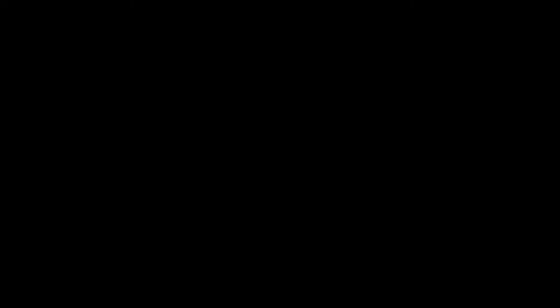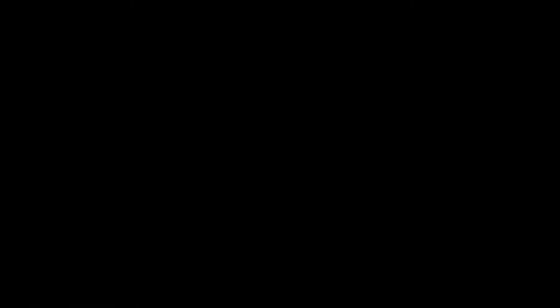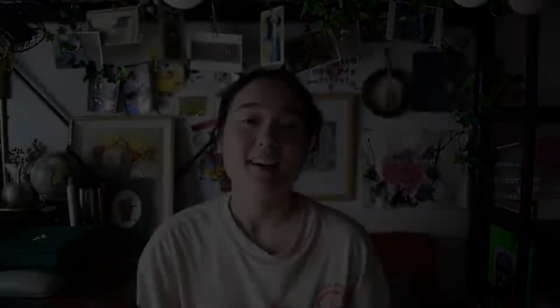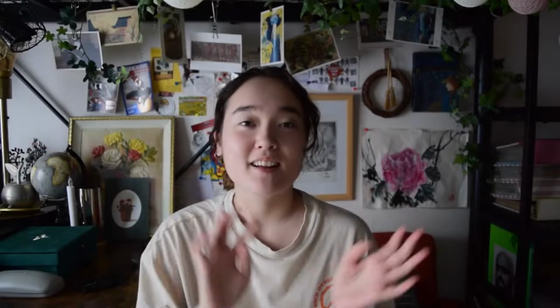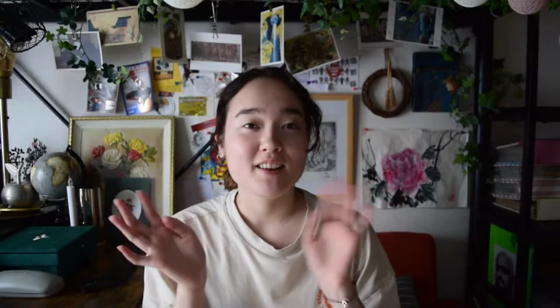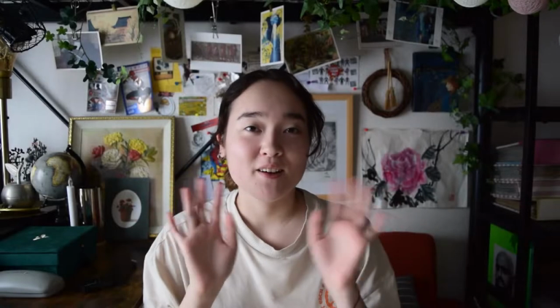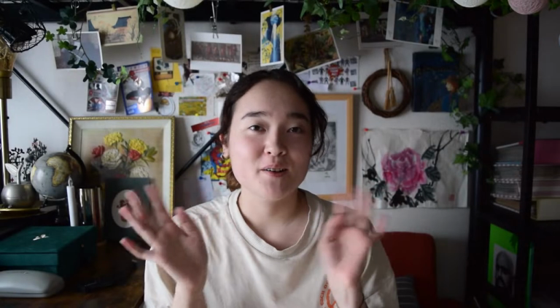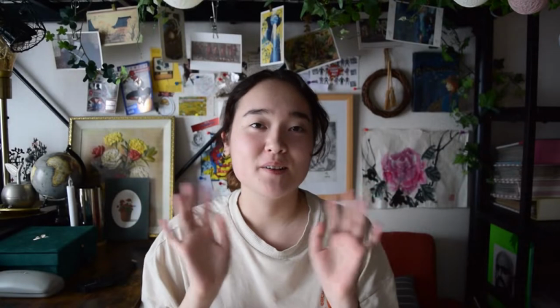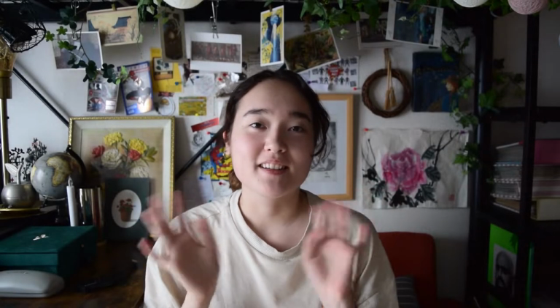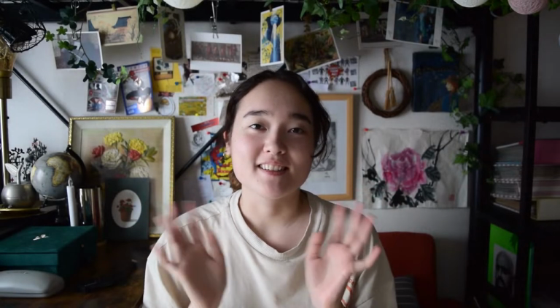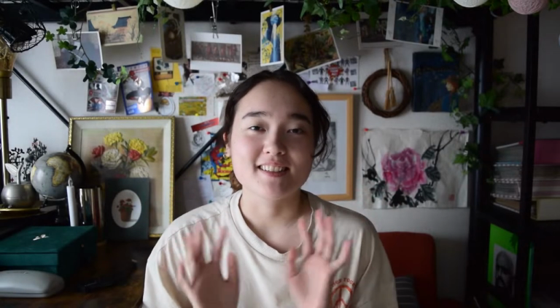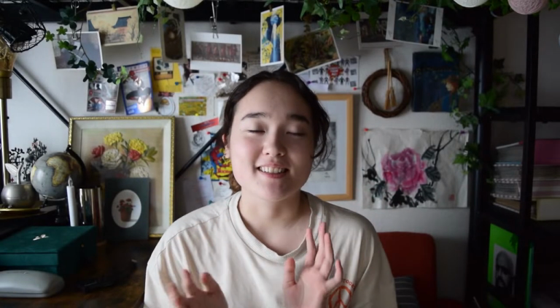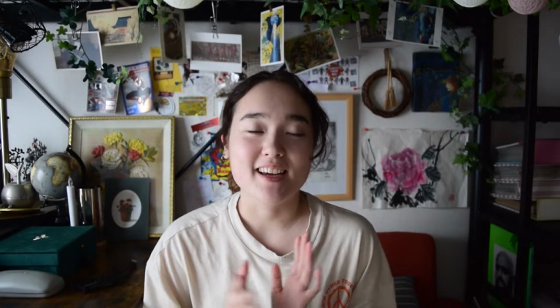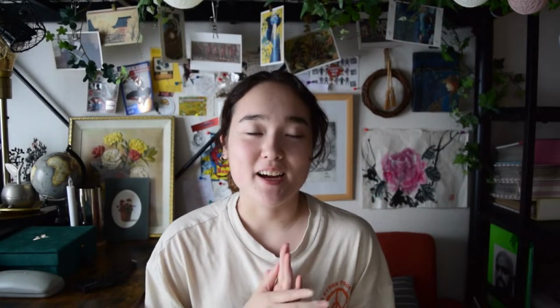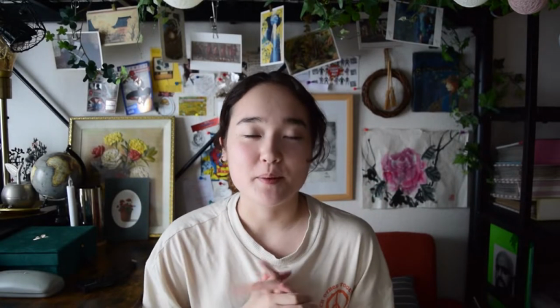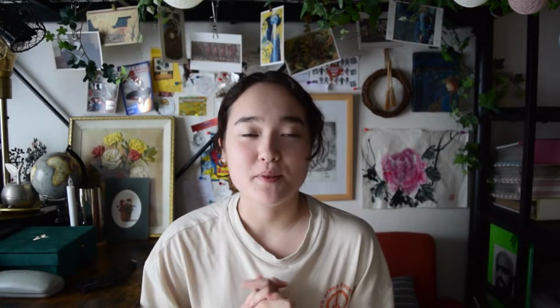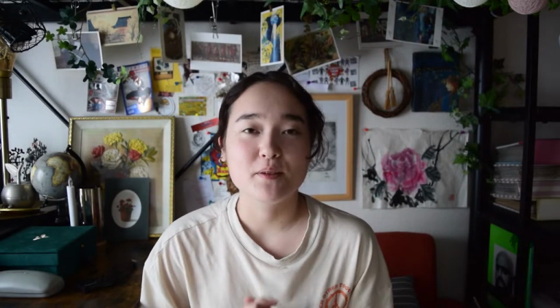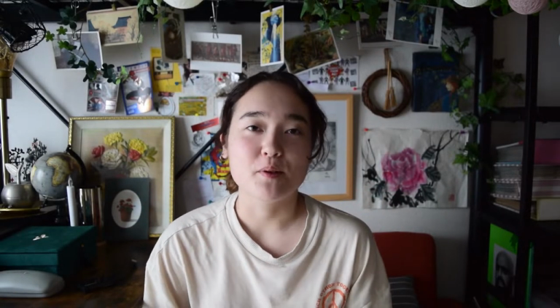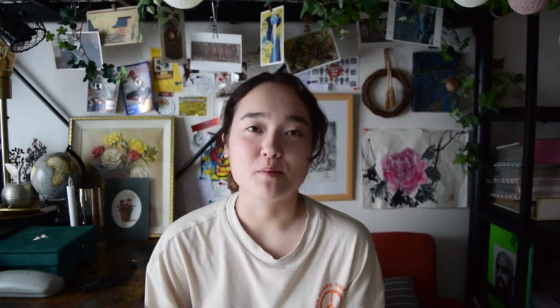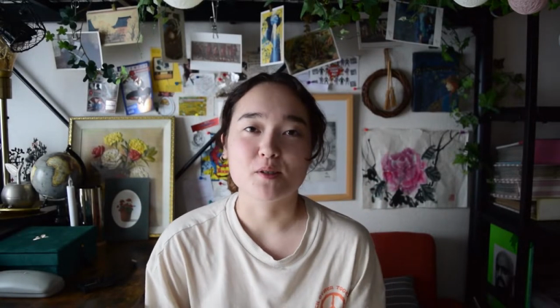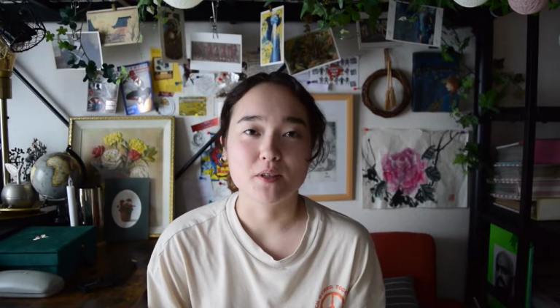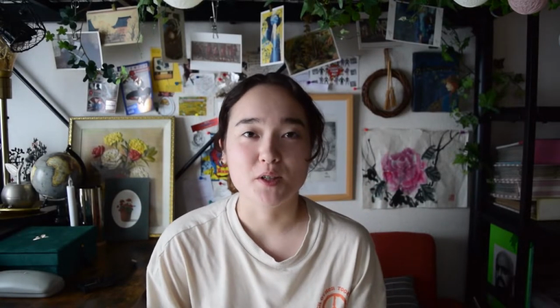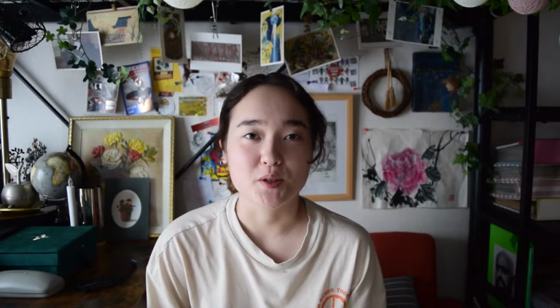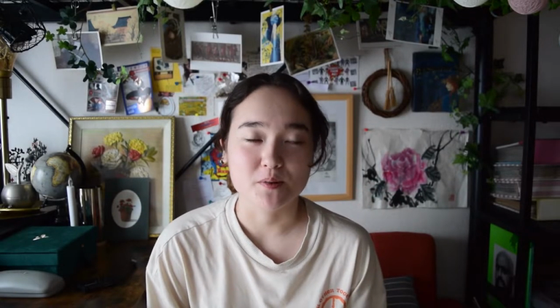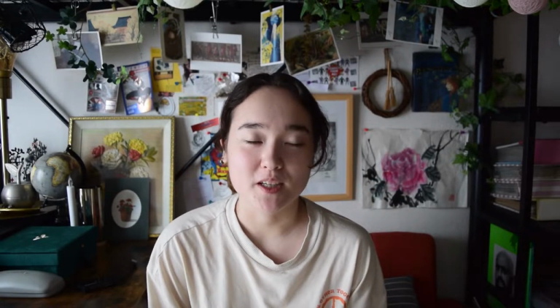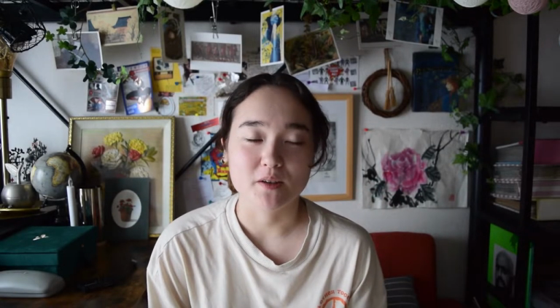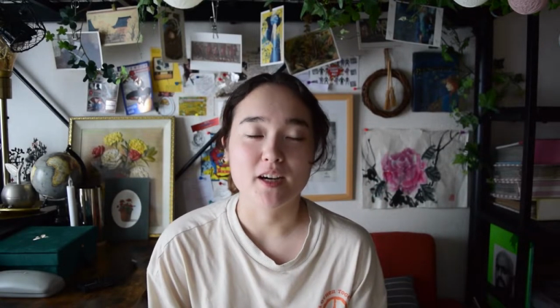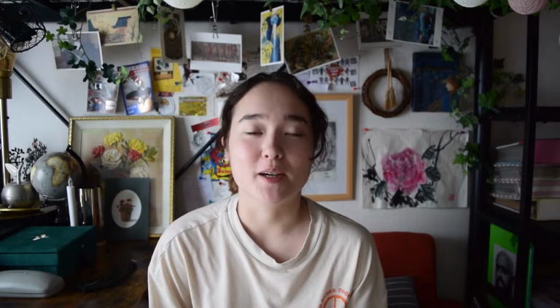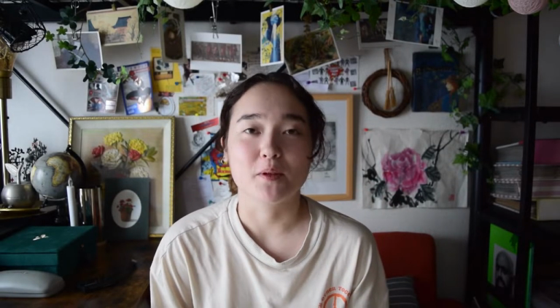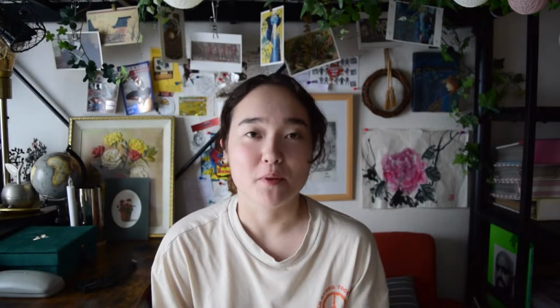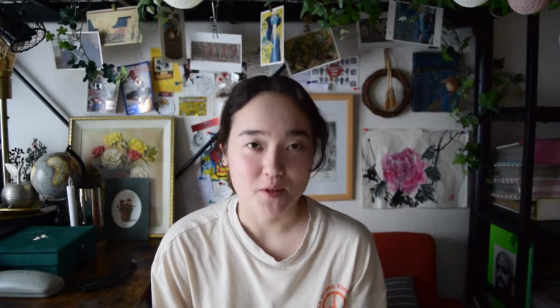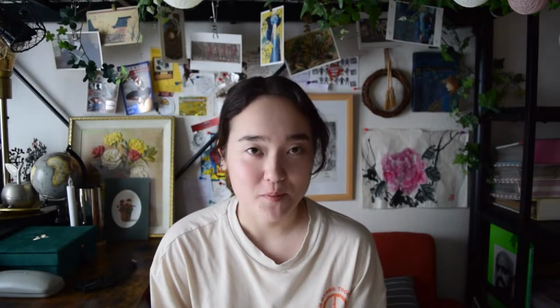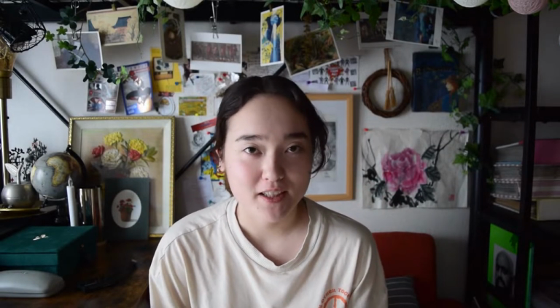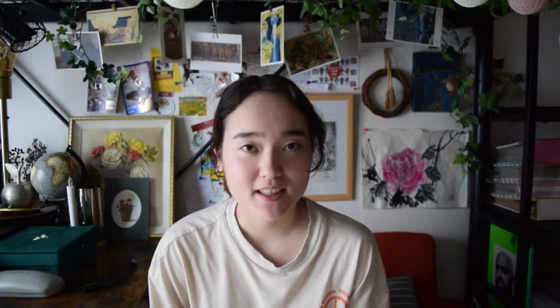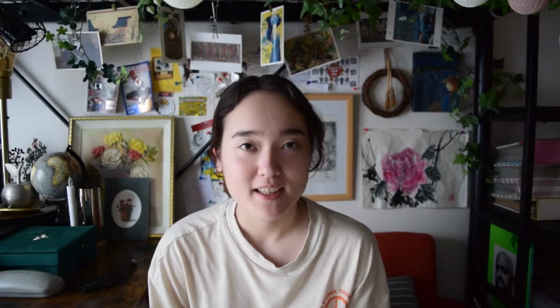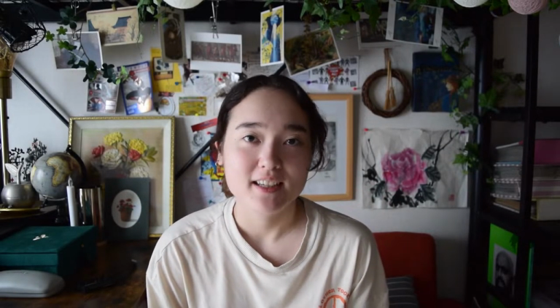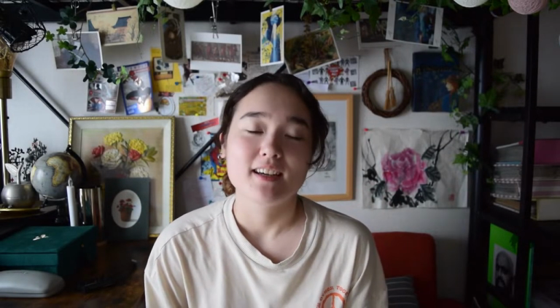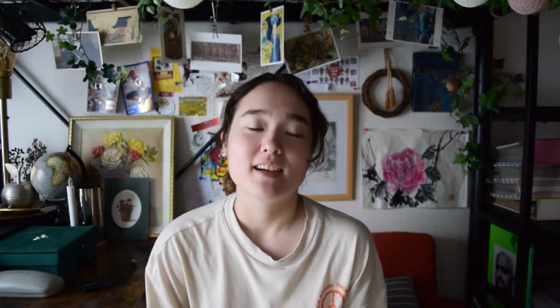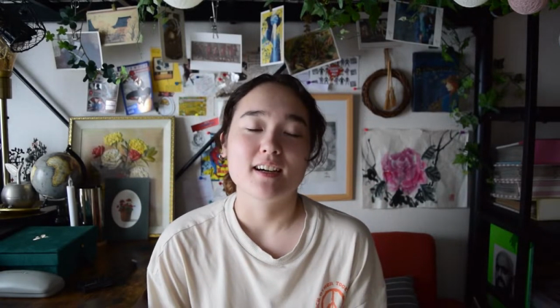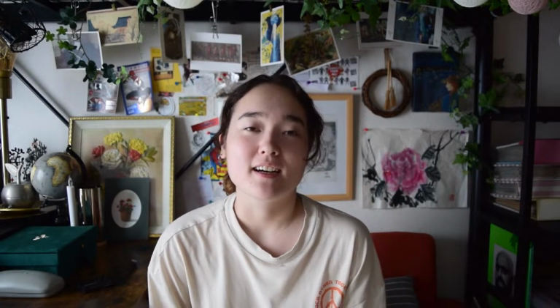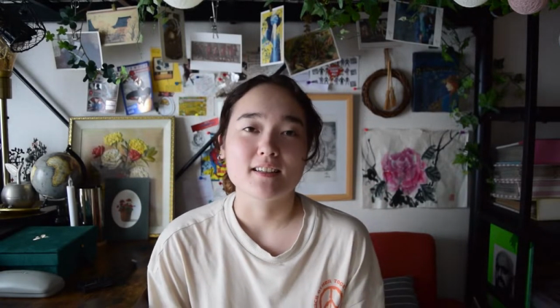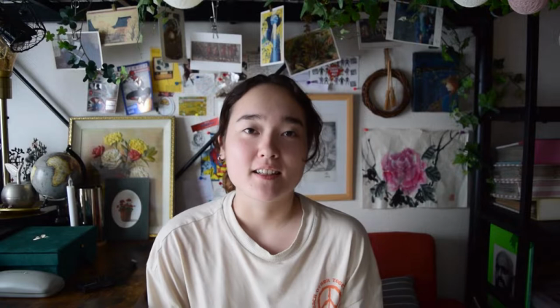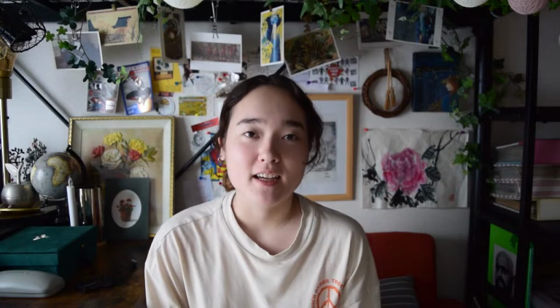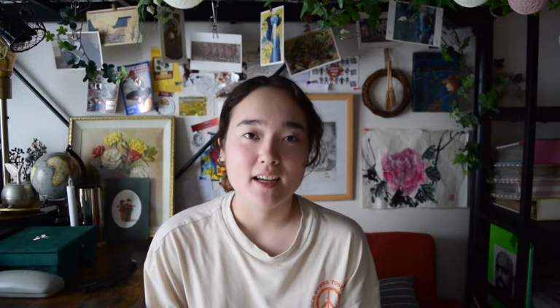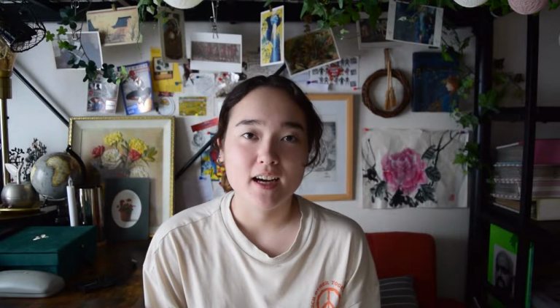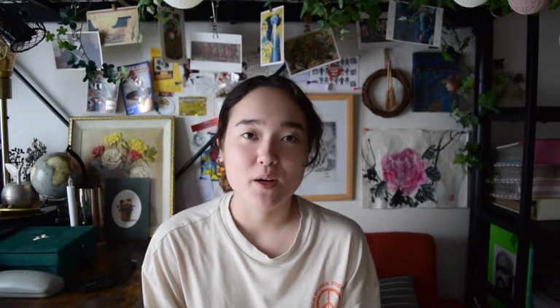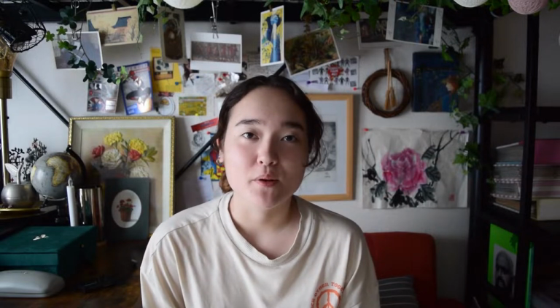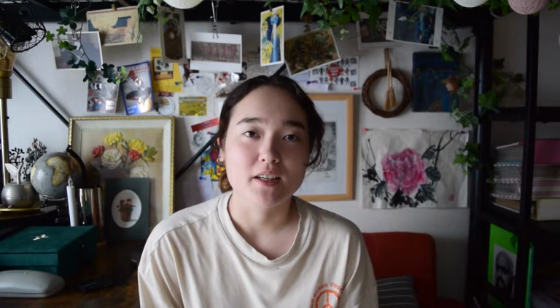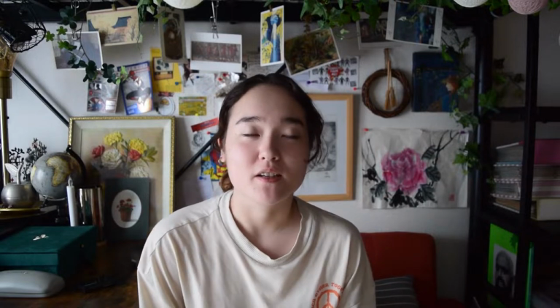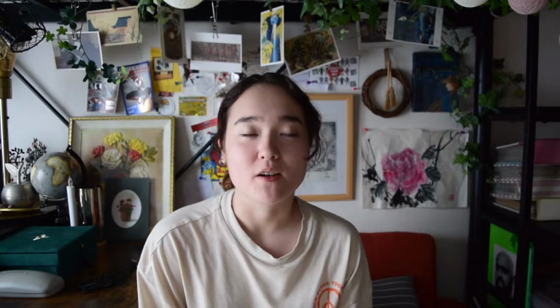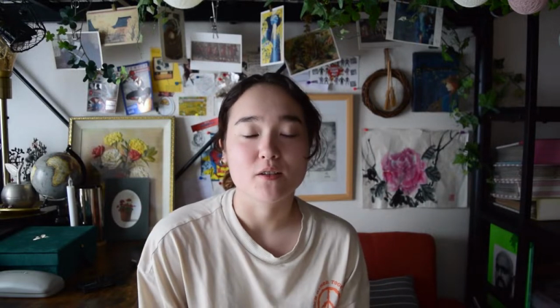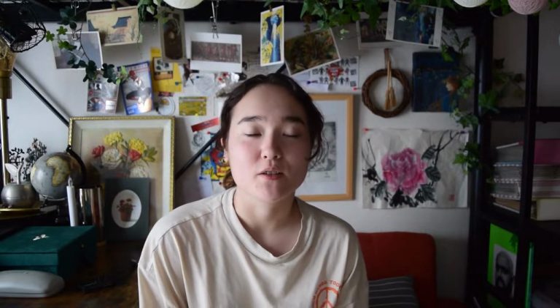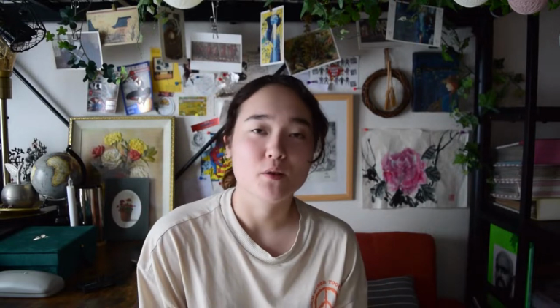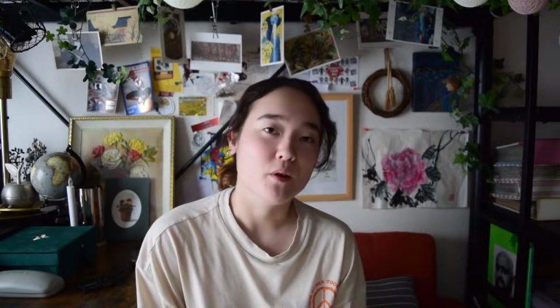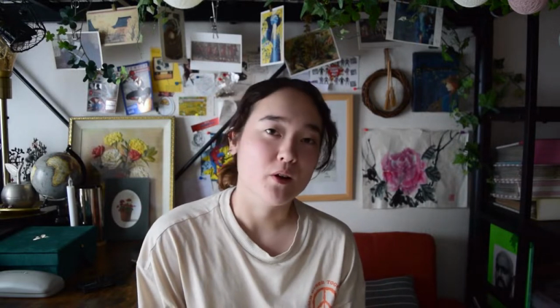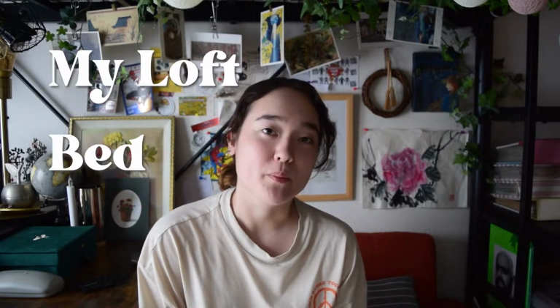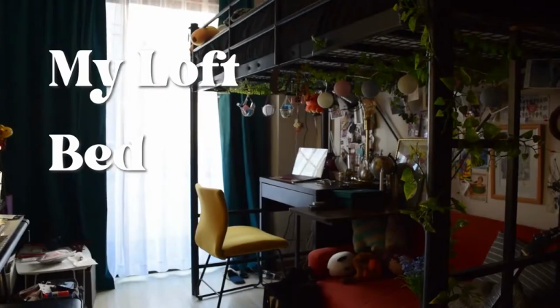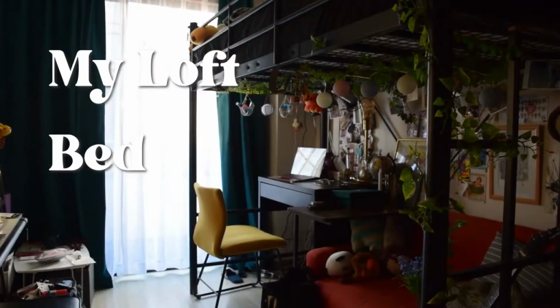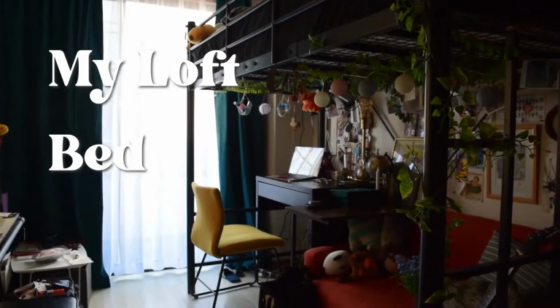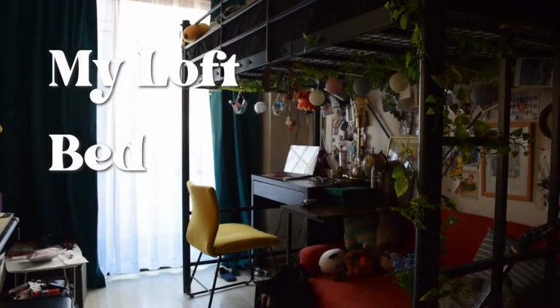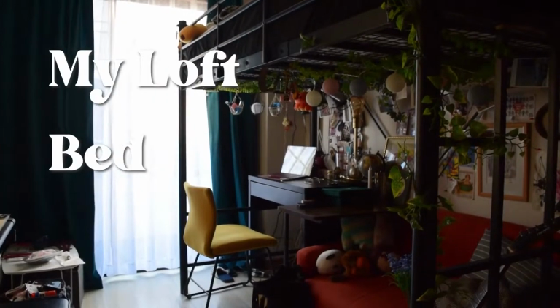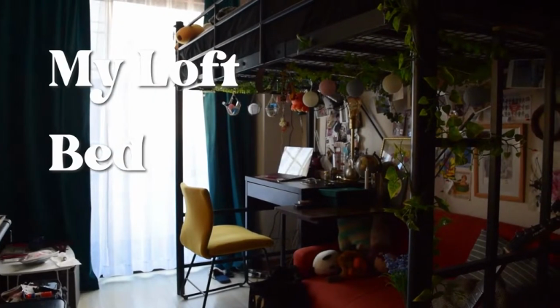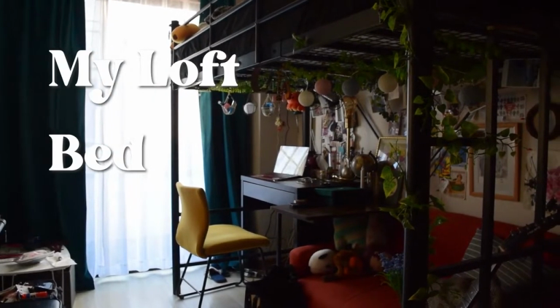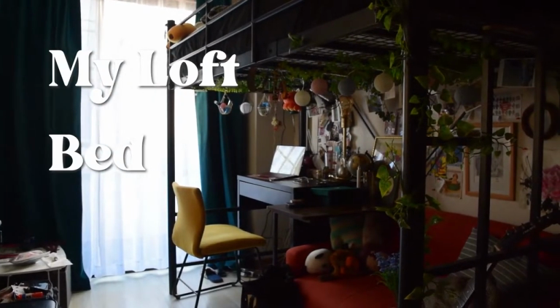Hello, this is Abby. Welcome to my YouTube channel, Abby Megumi. Today, I would like to talk to you all about my loft bed.